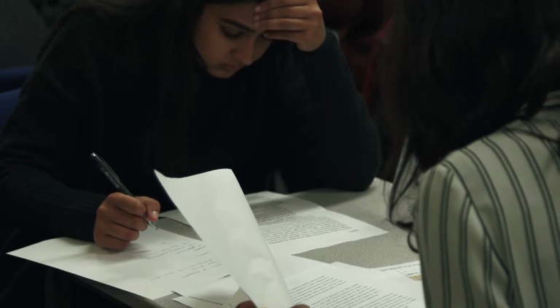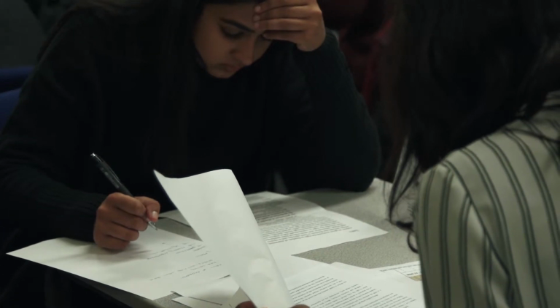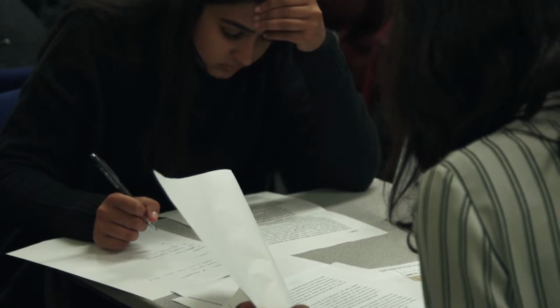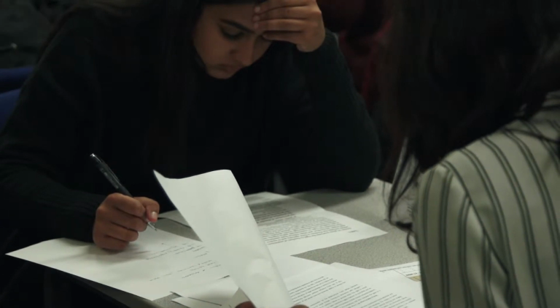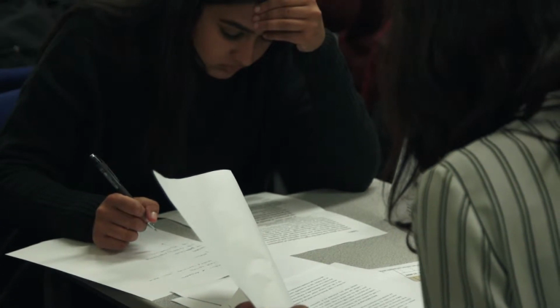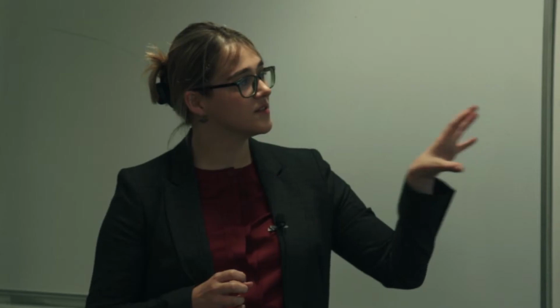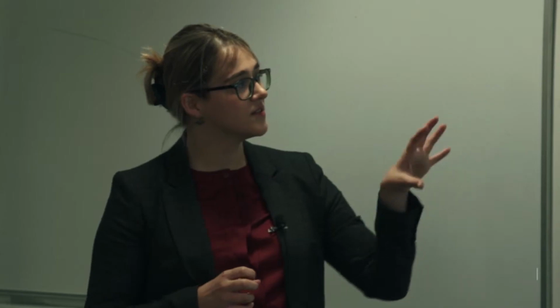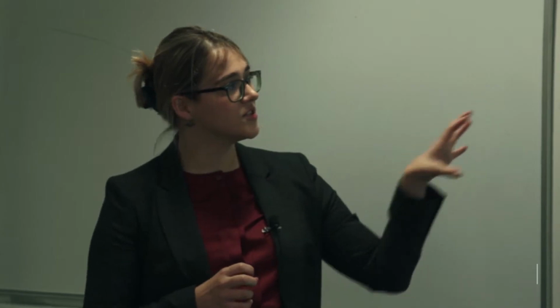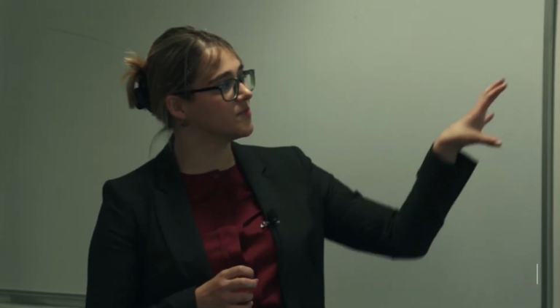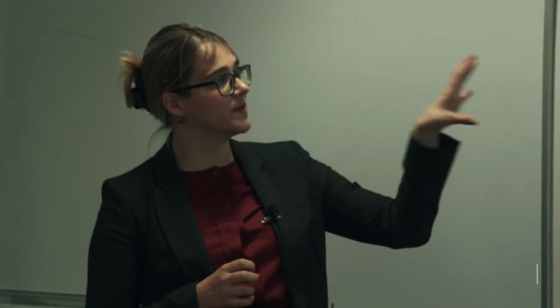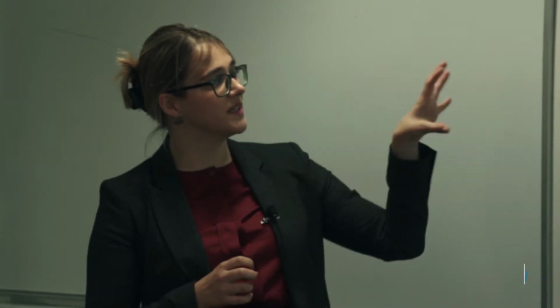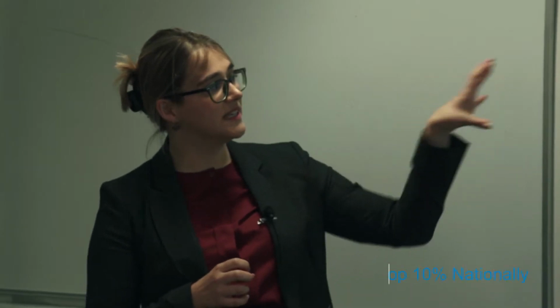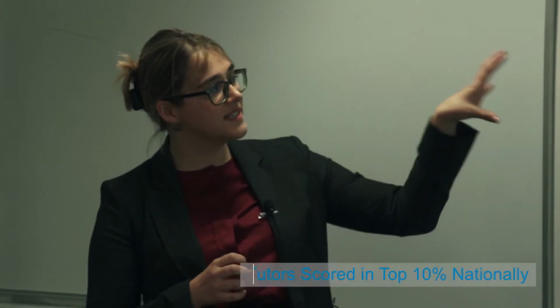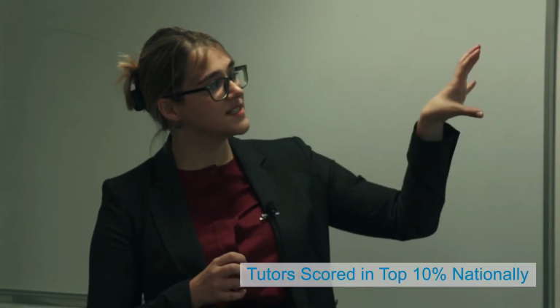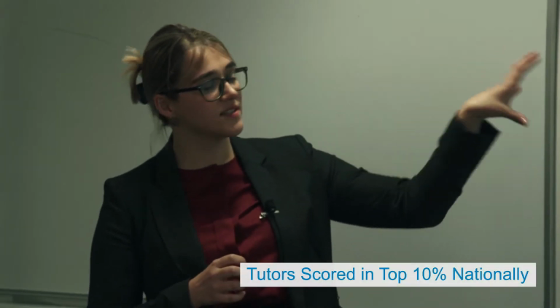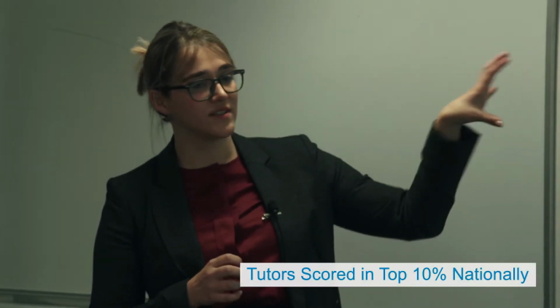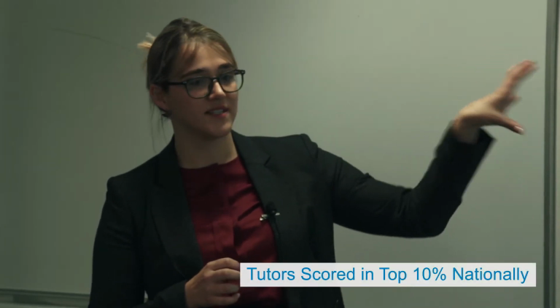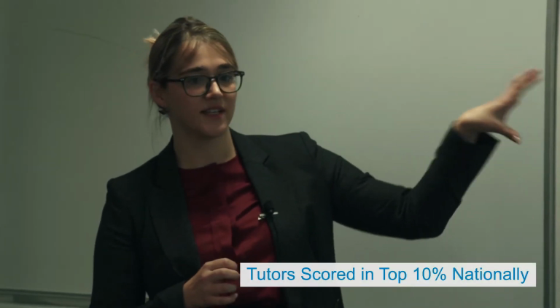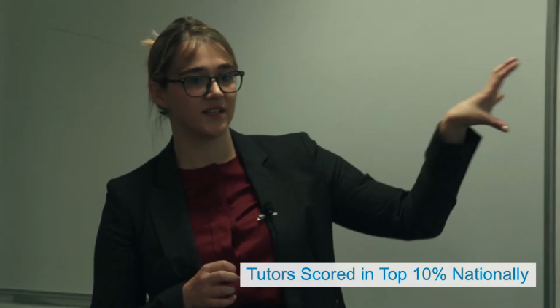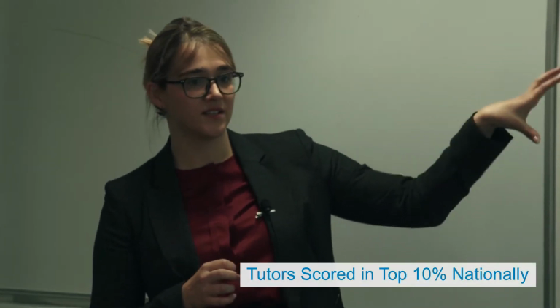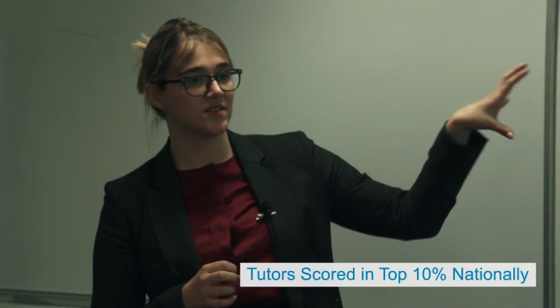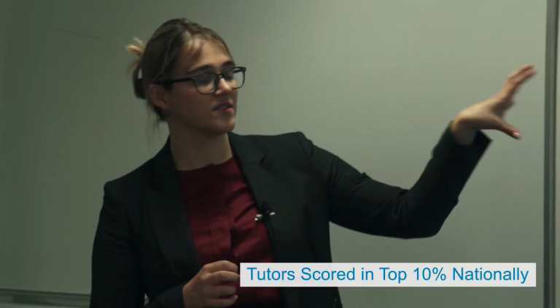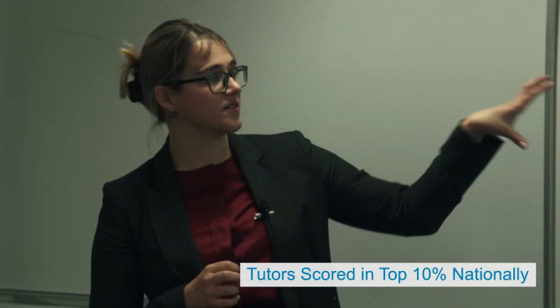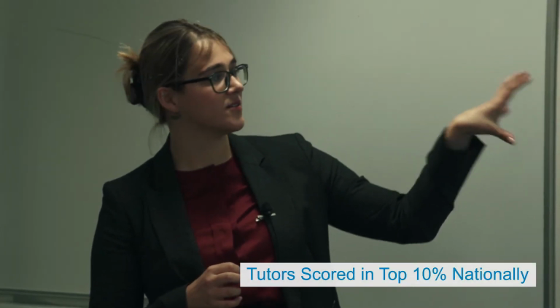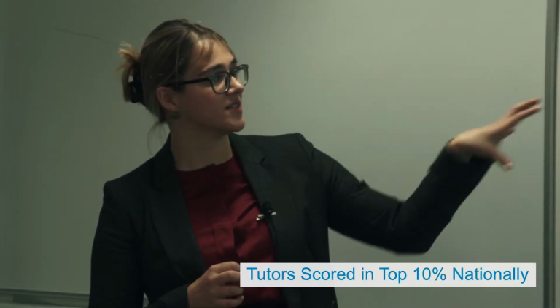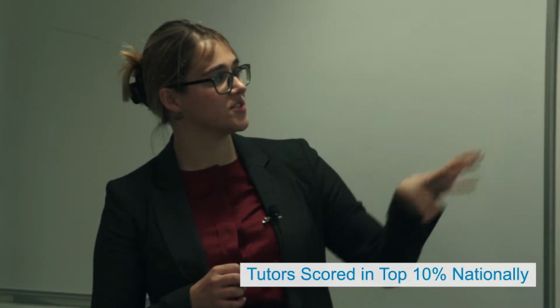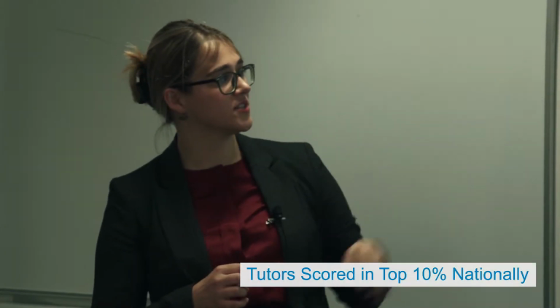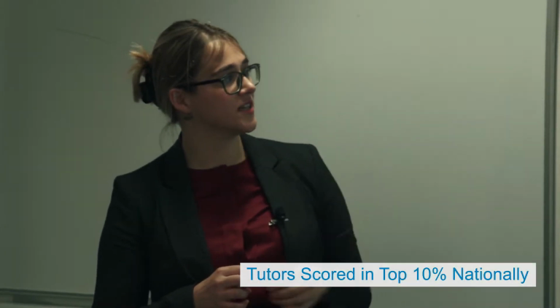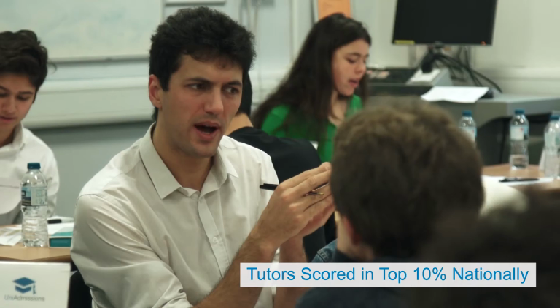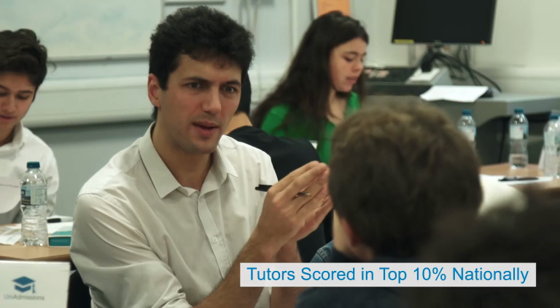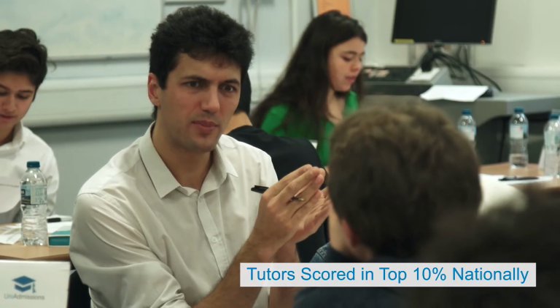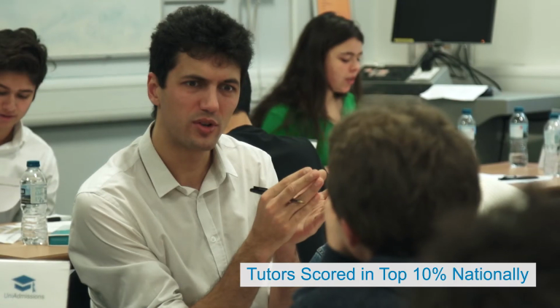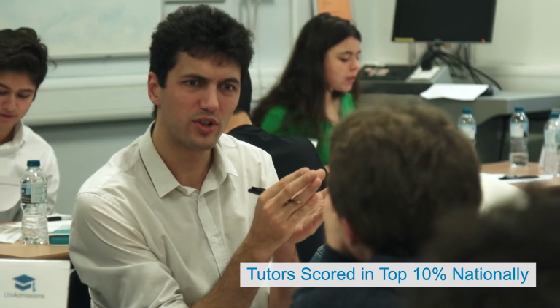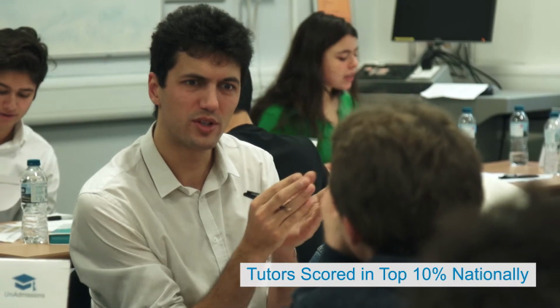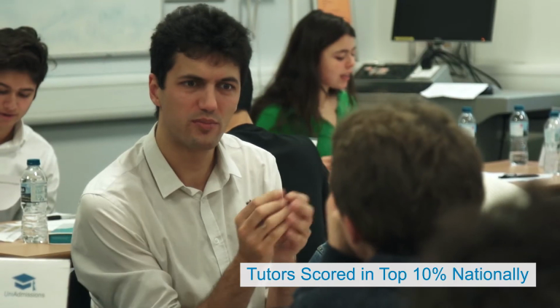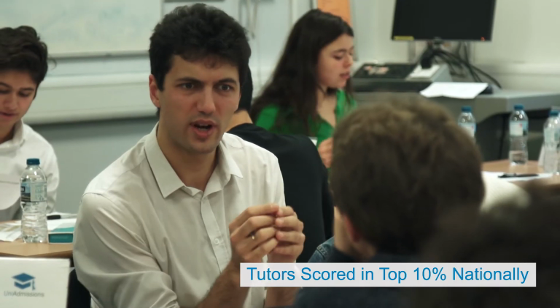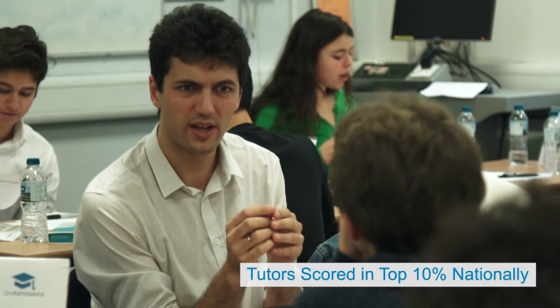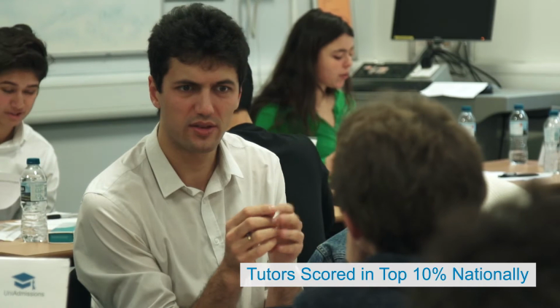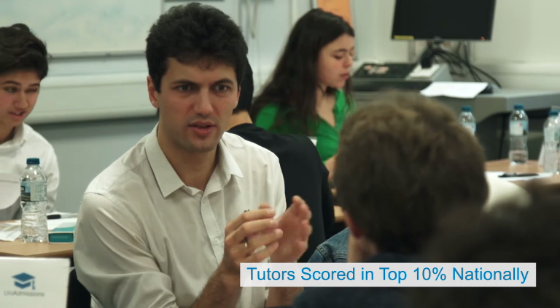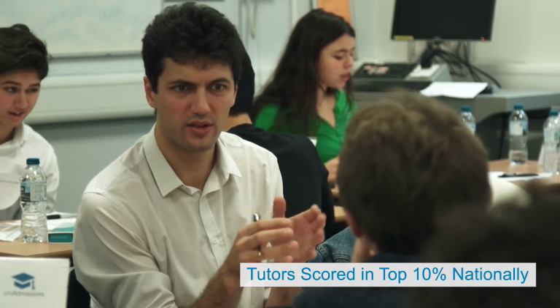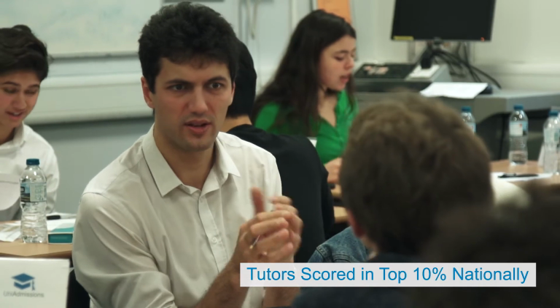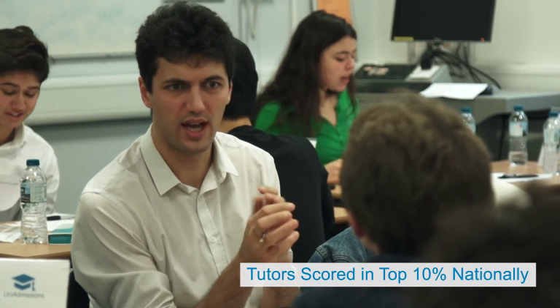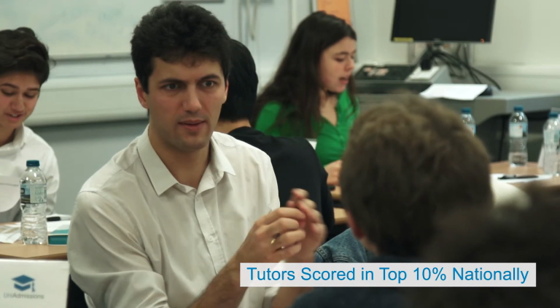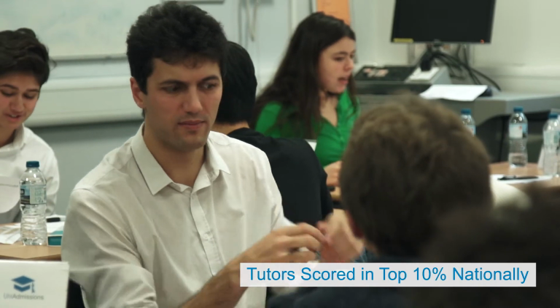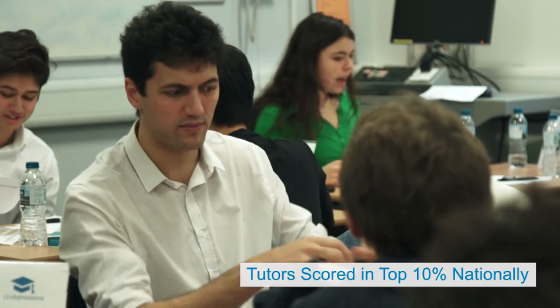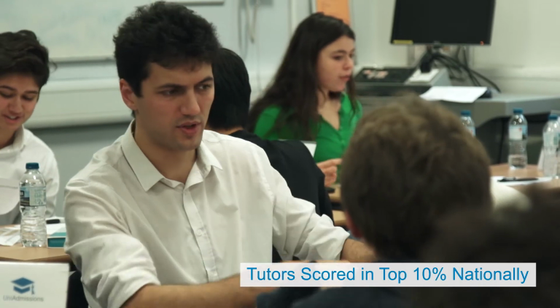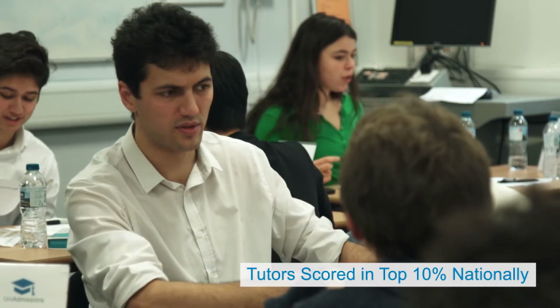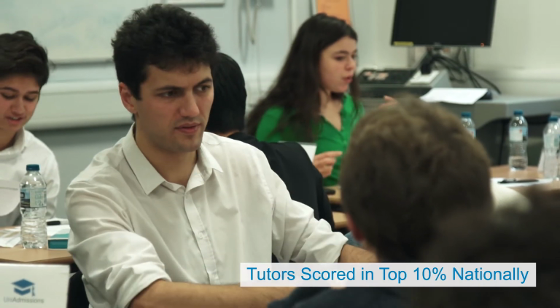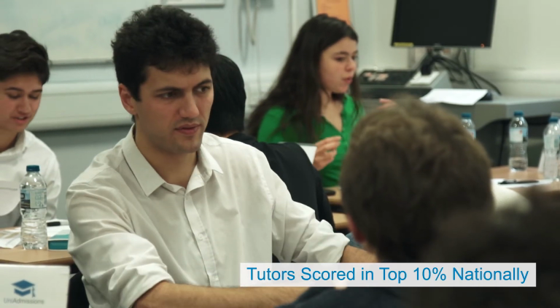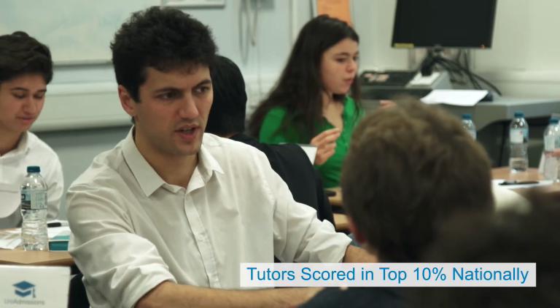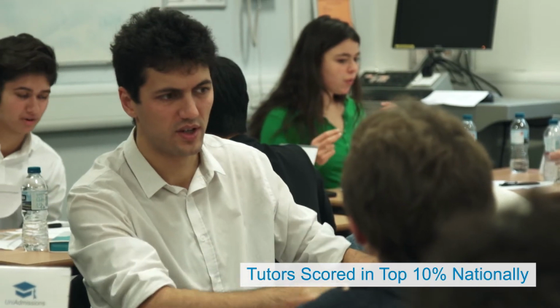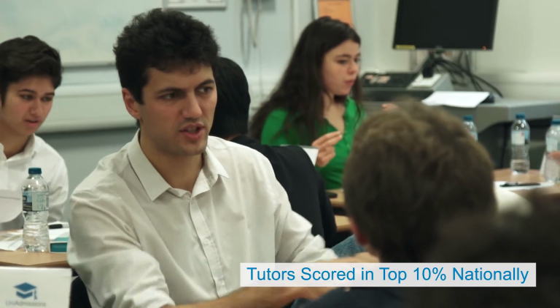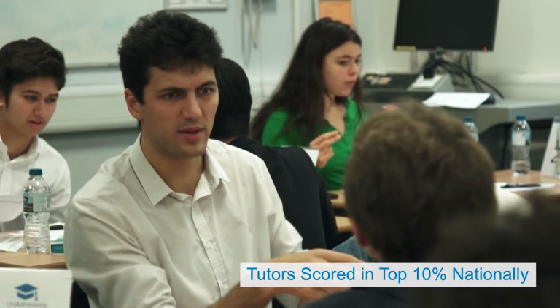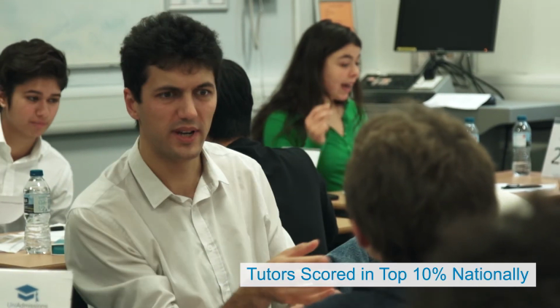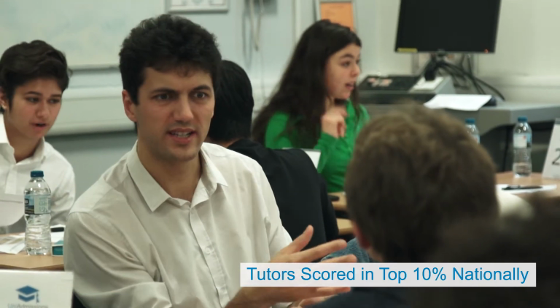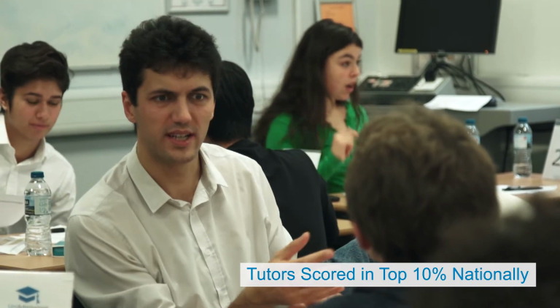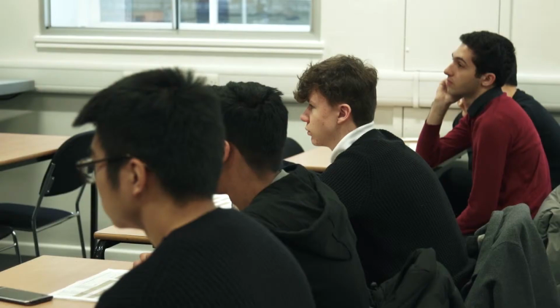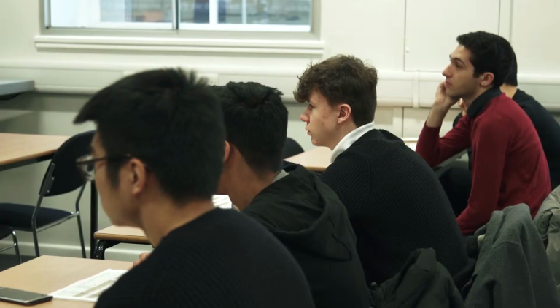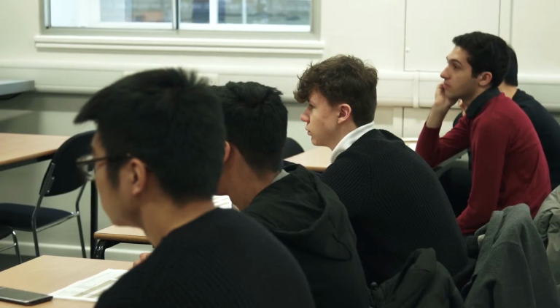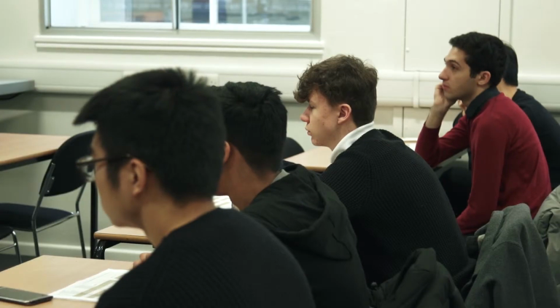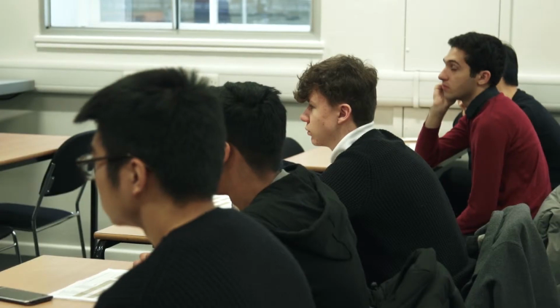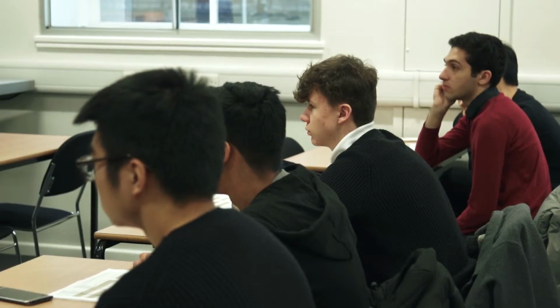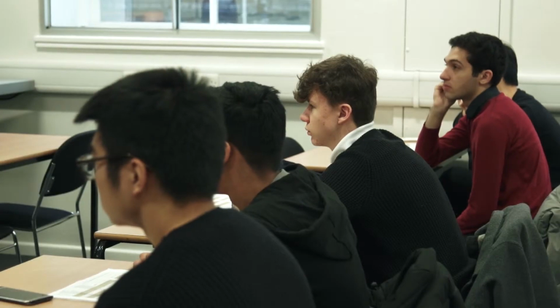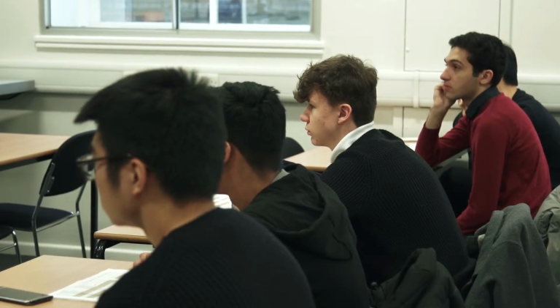All UniAdmissions tutors go through a rigorous selection process to ensure that they're capable and able to give you the maximum success rates.